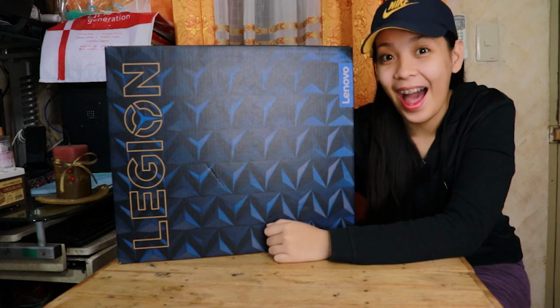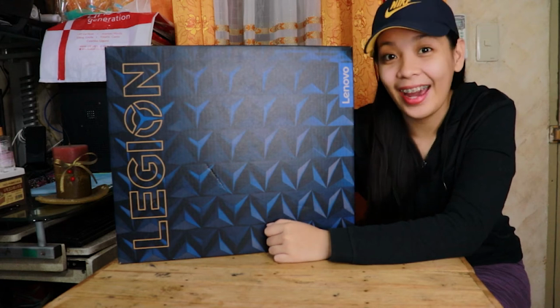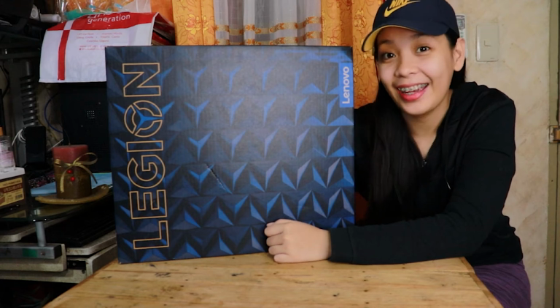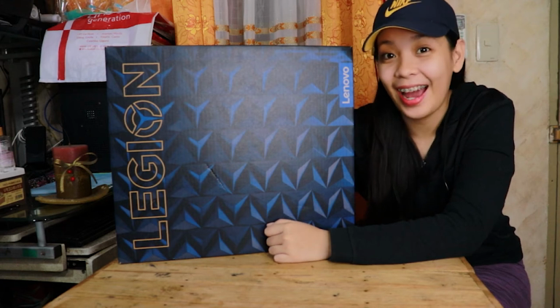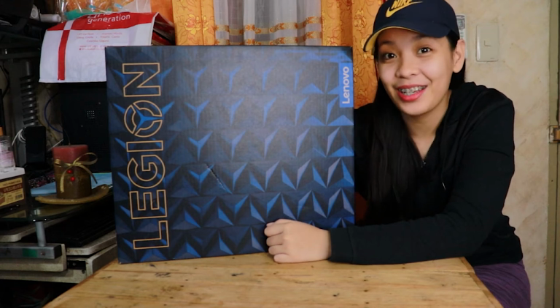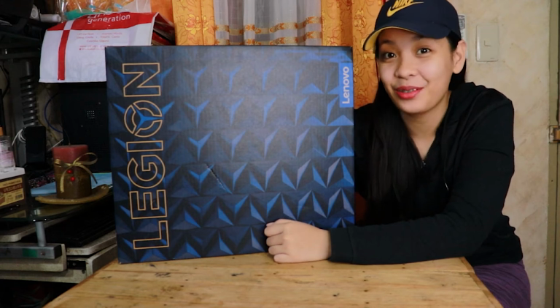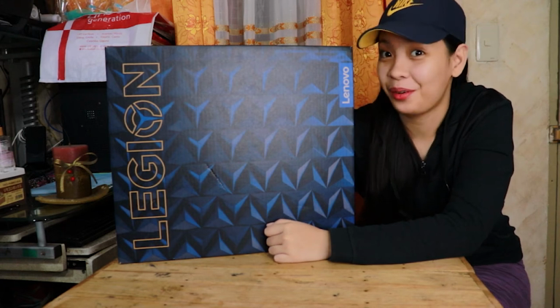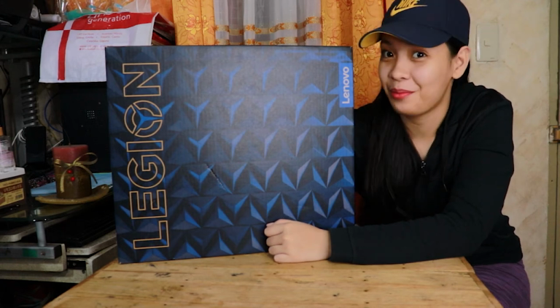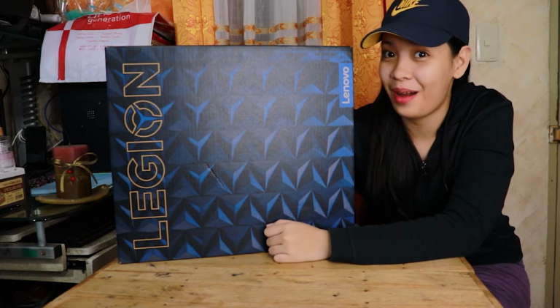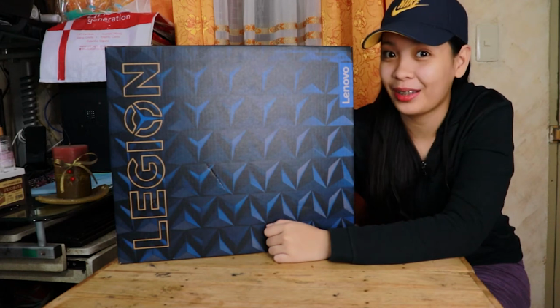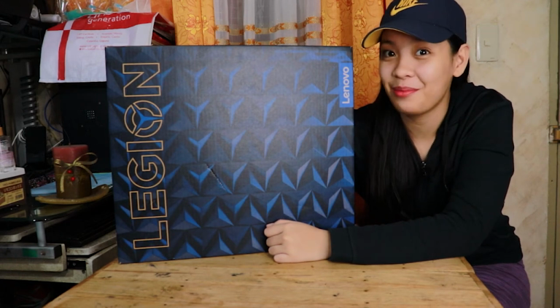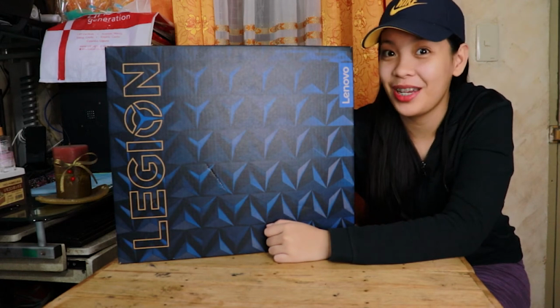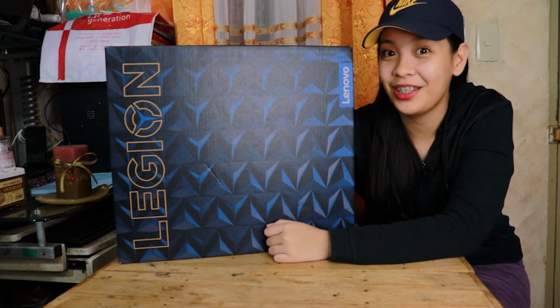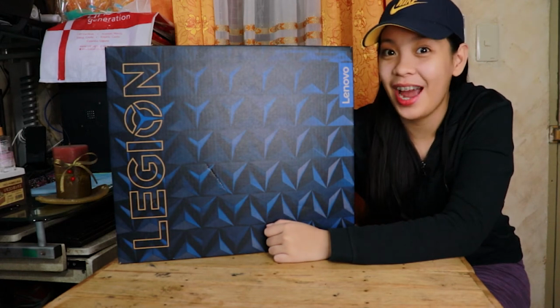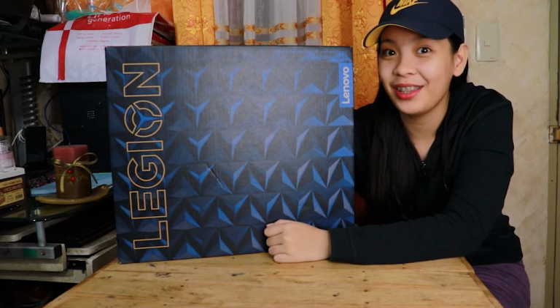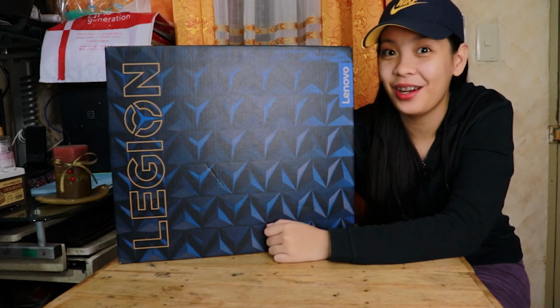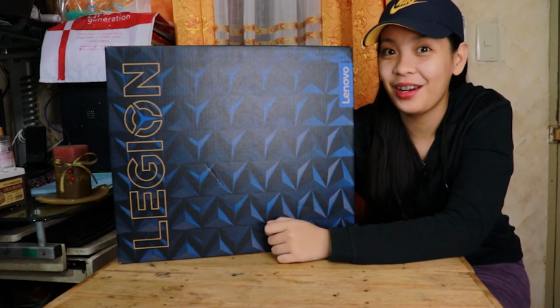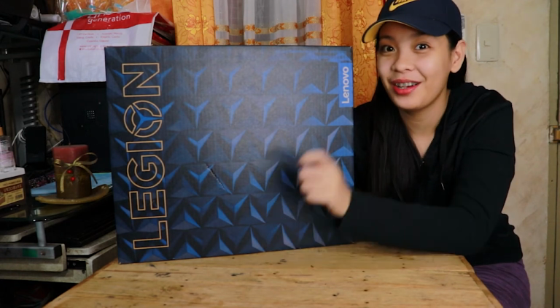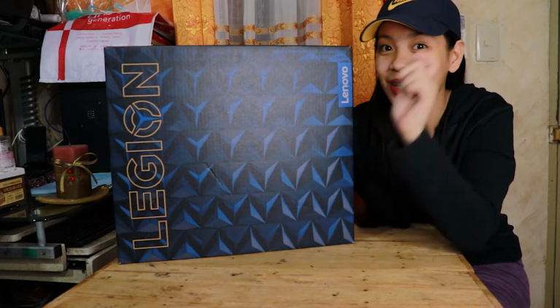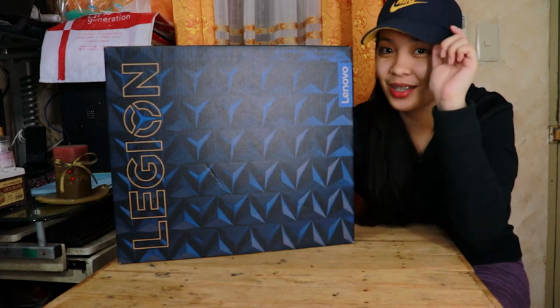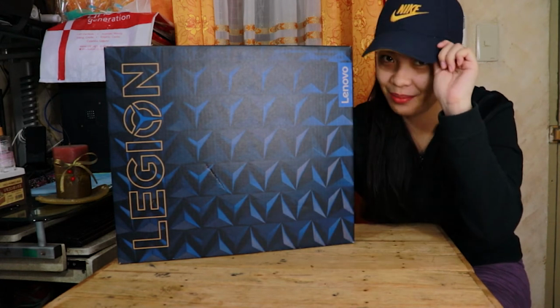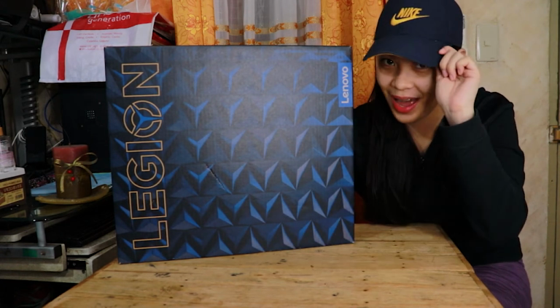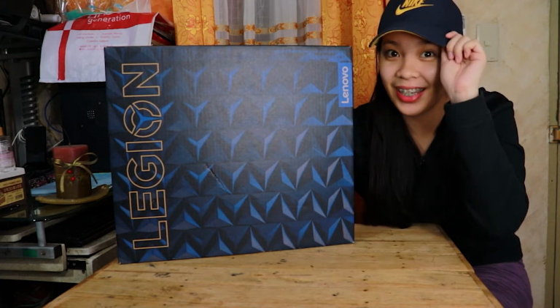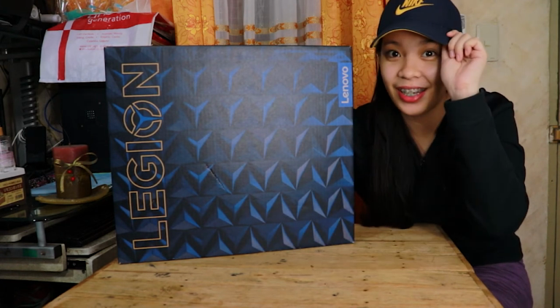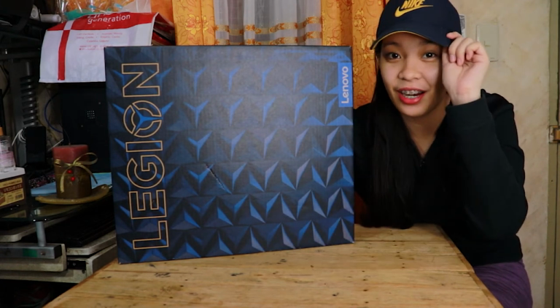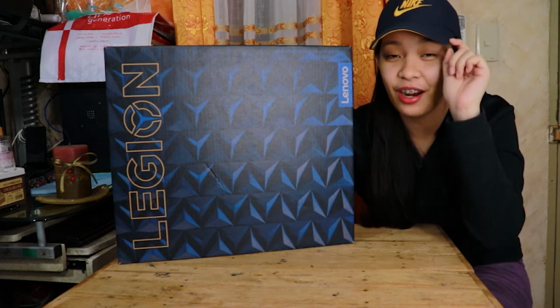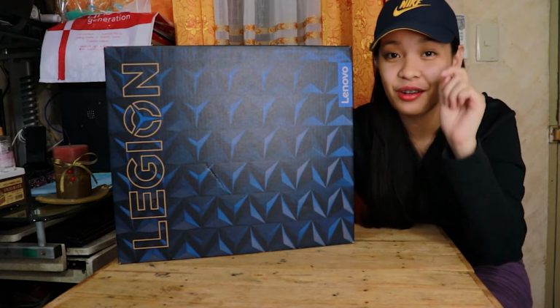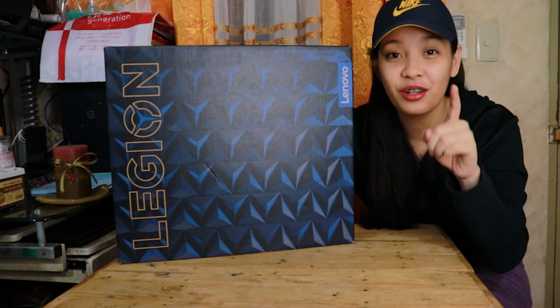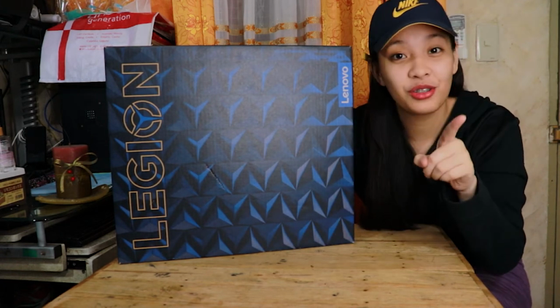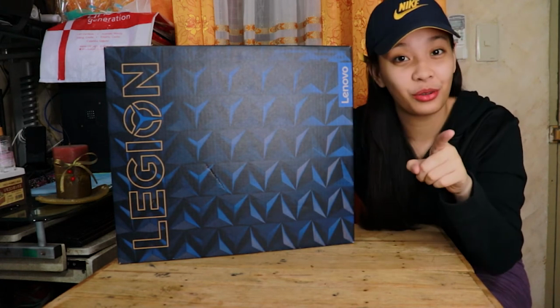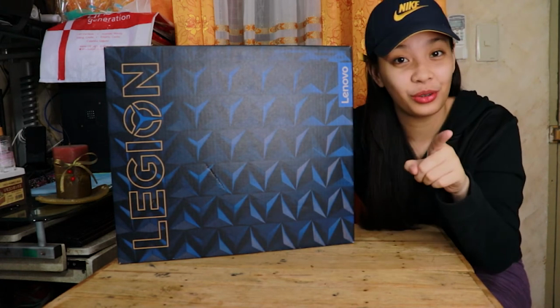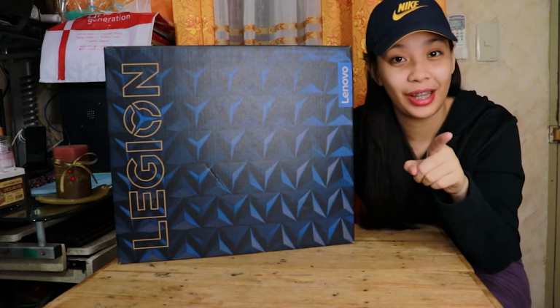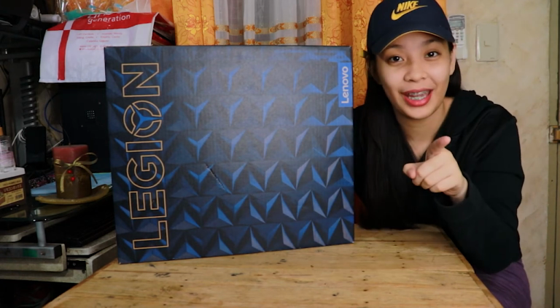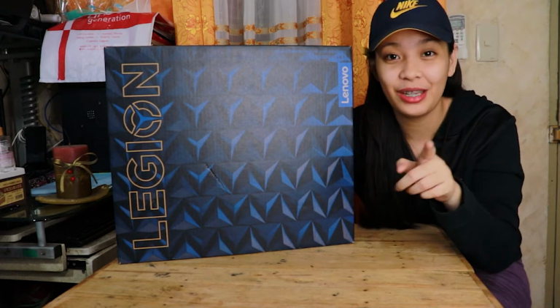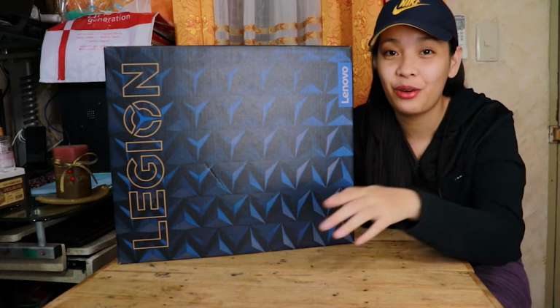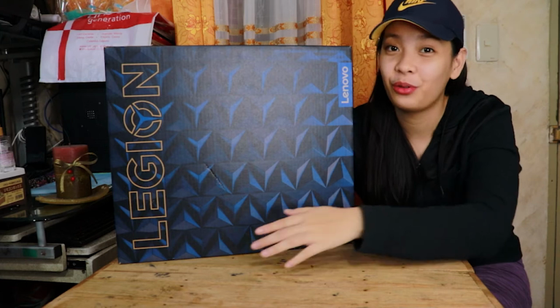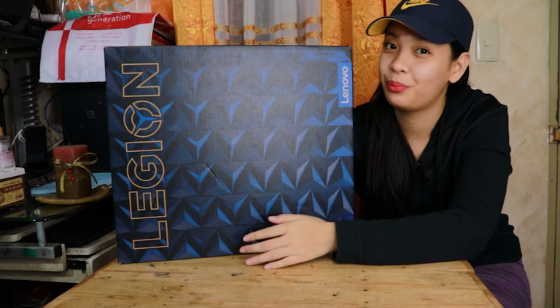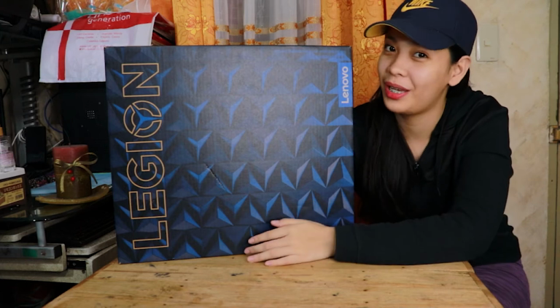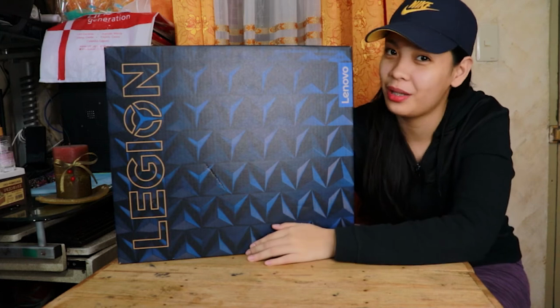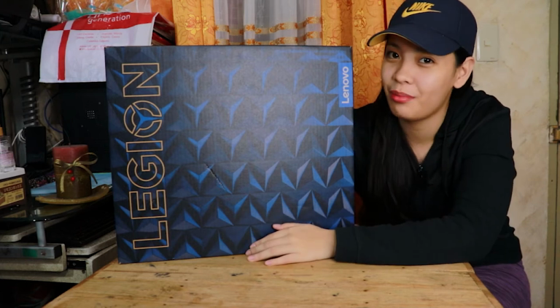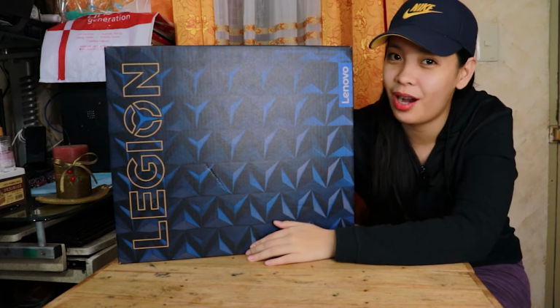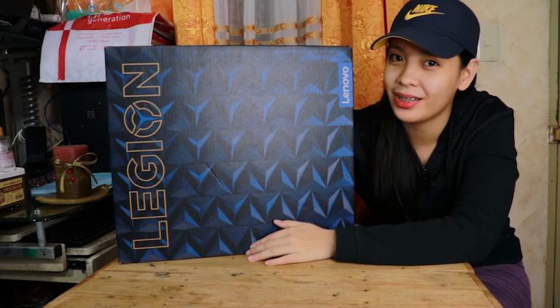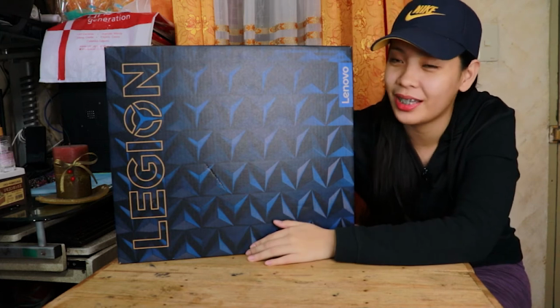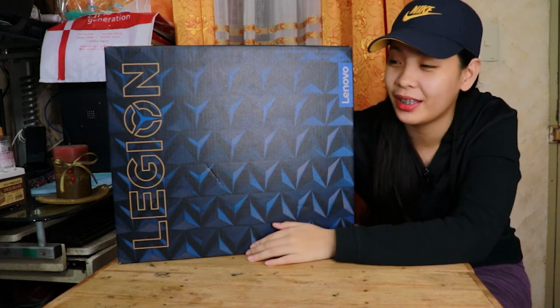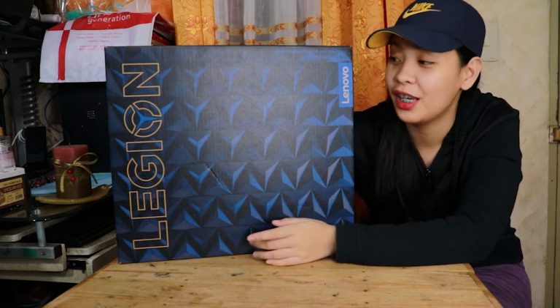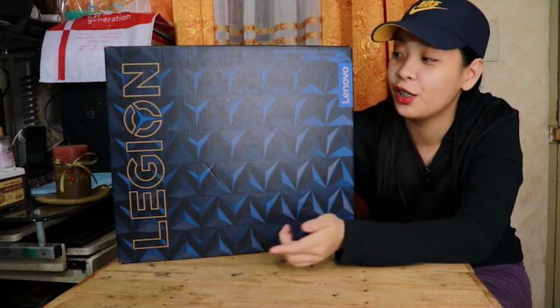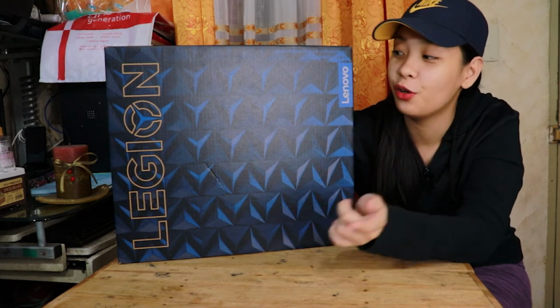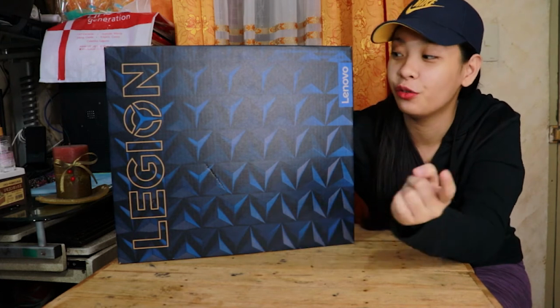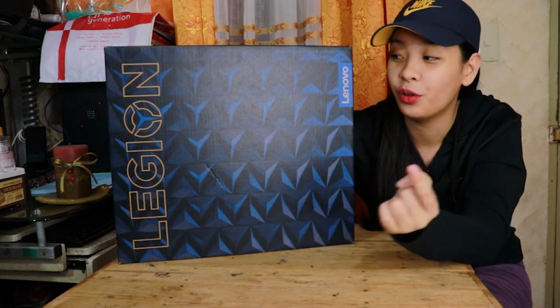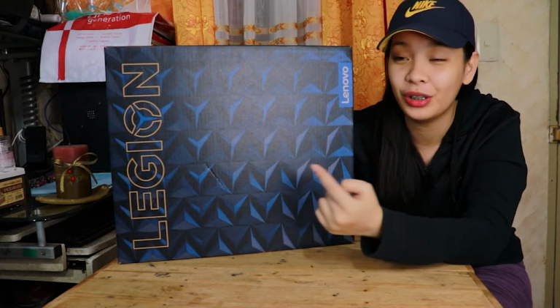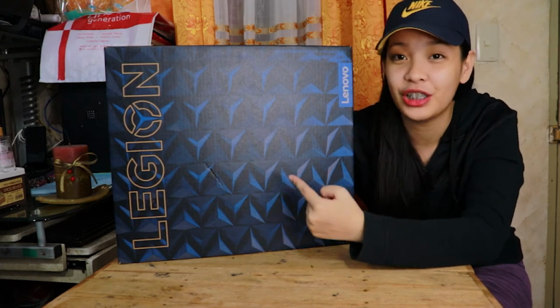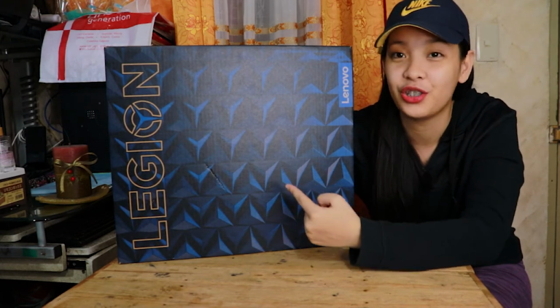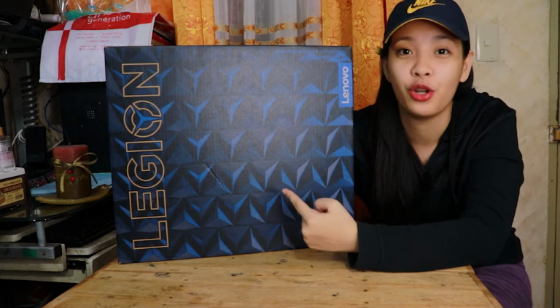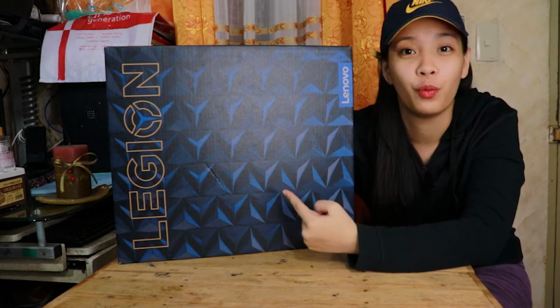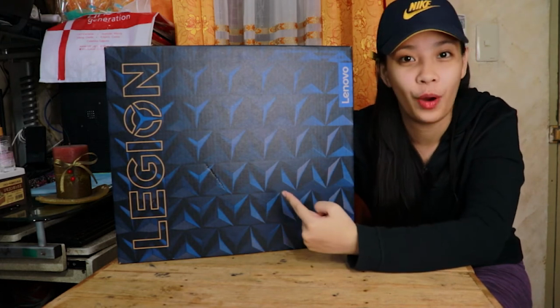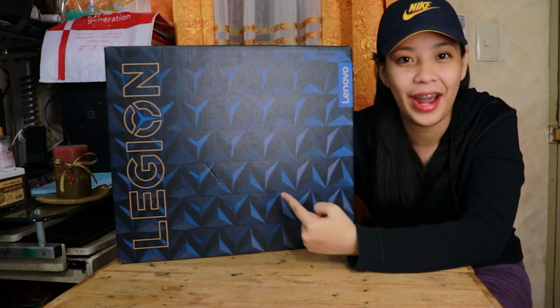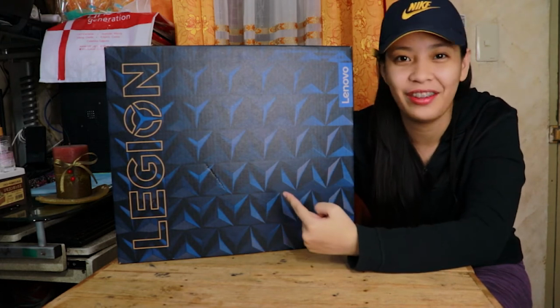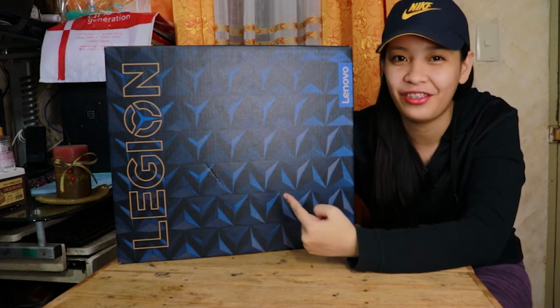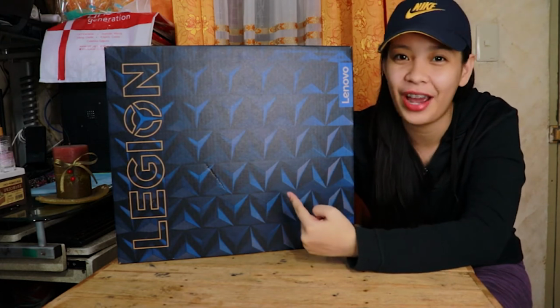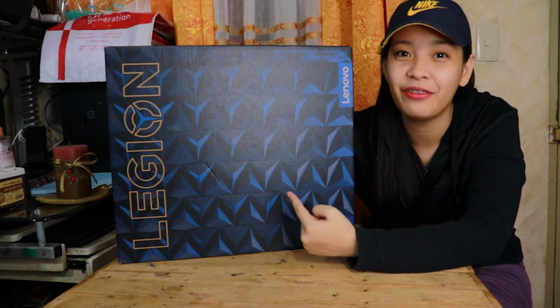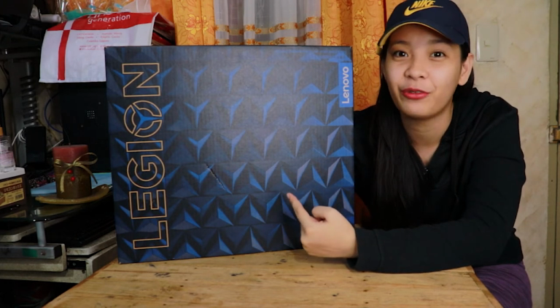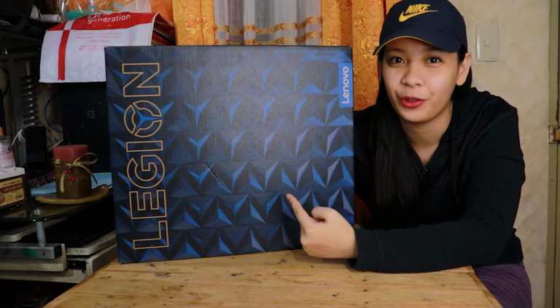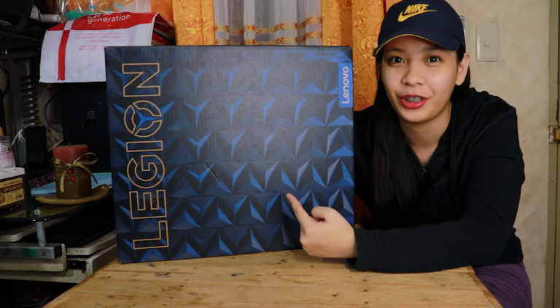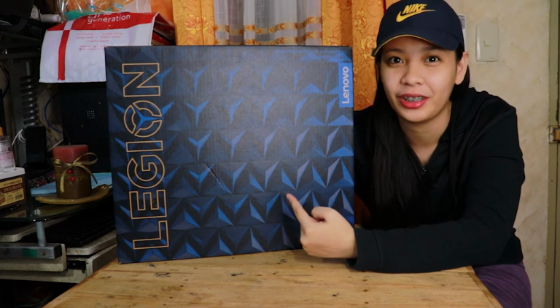Hi guys! Welcome back to my channel! Smack here! So today, we'll be unboxing the Lenovo Legion Y540.